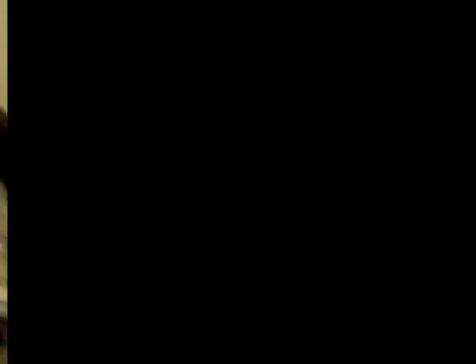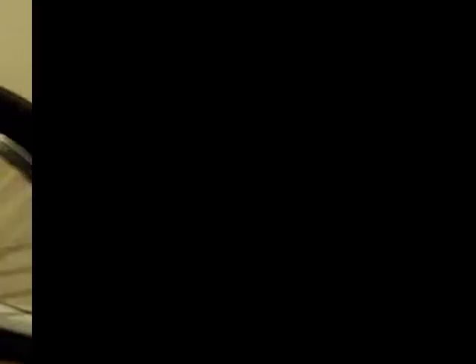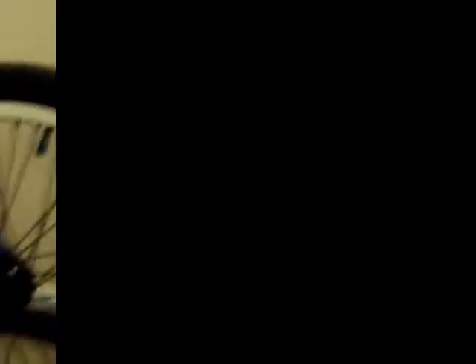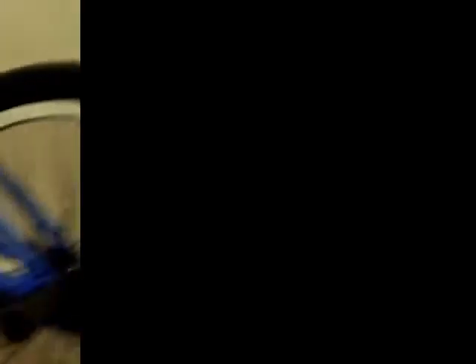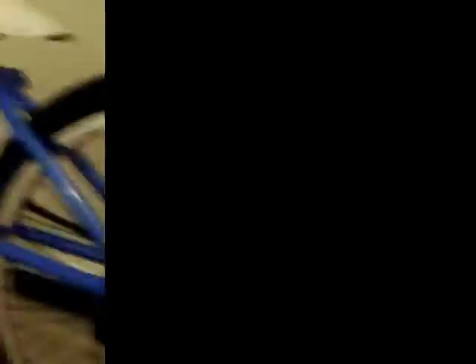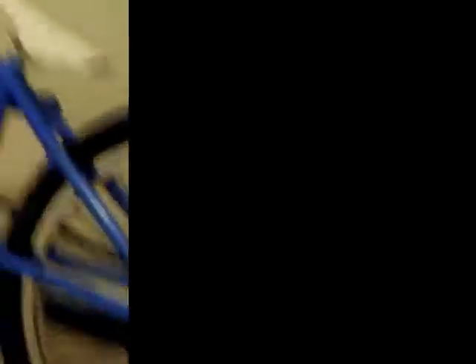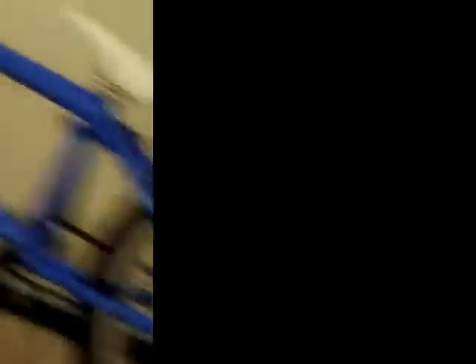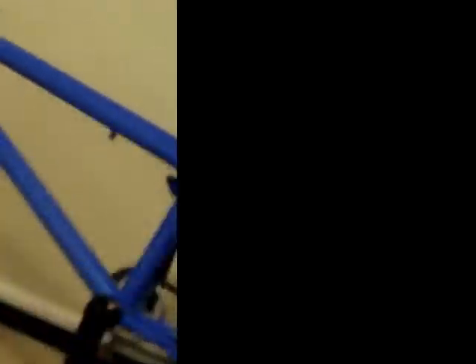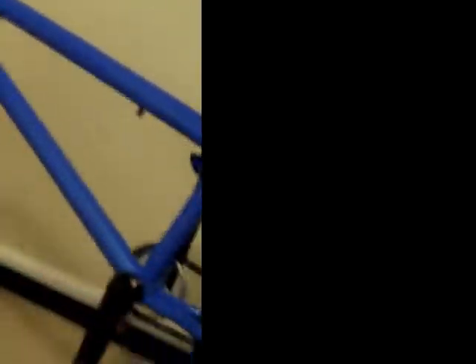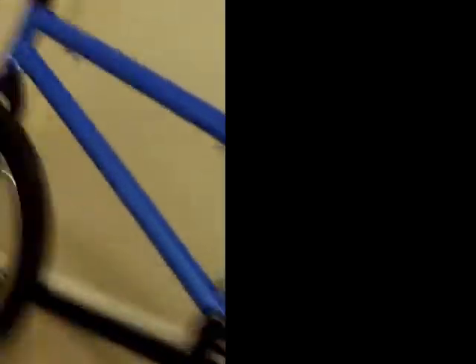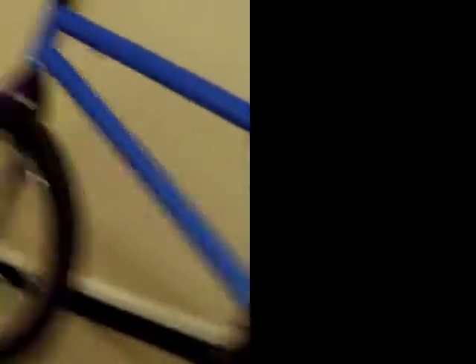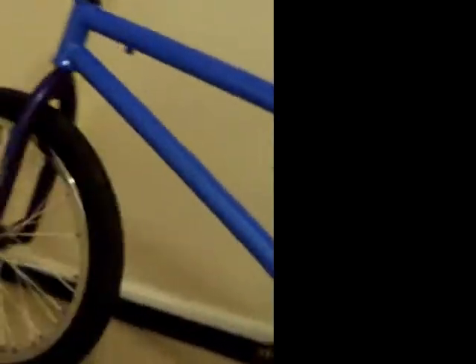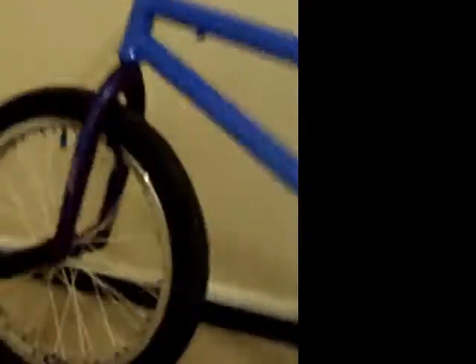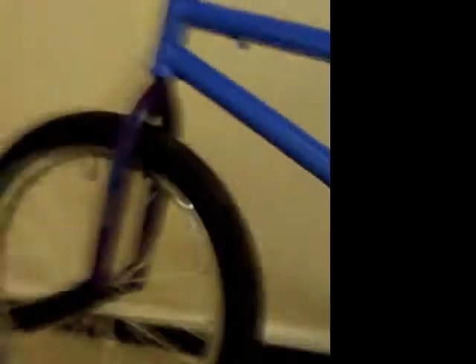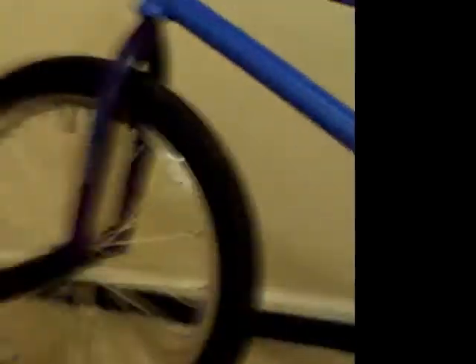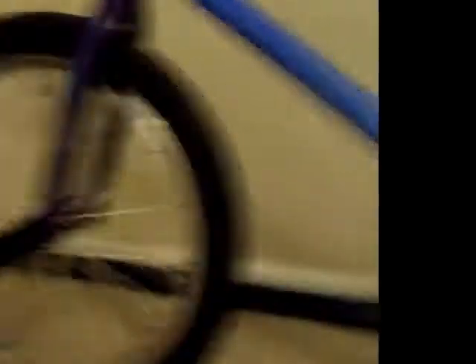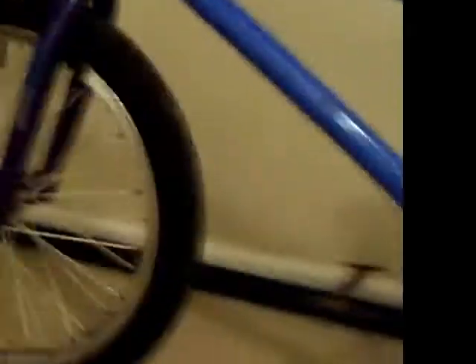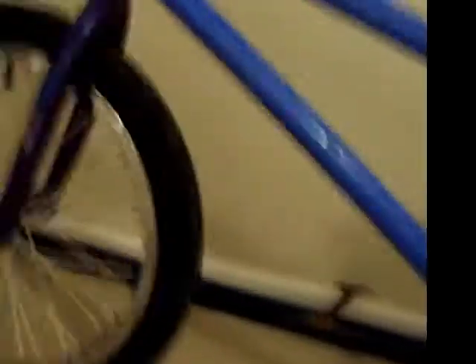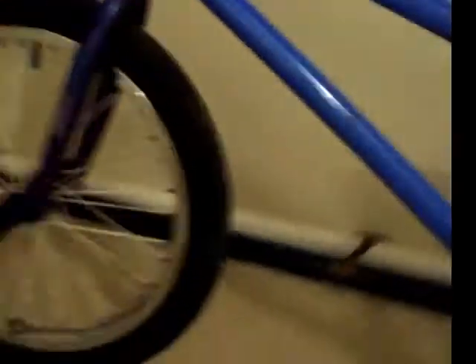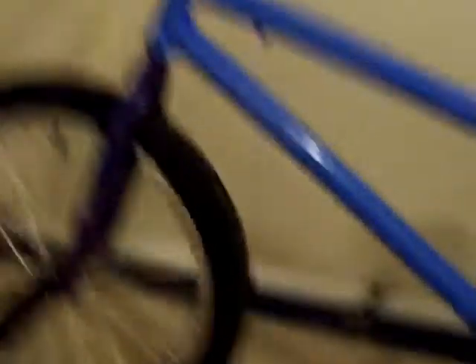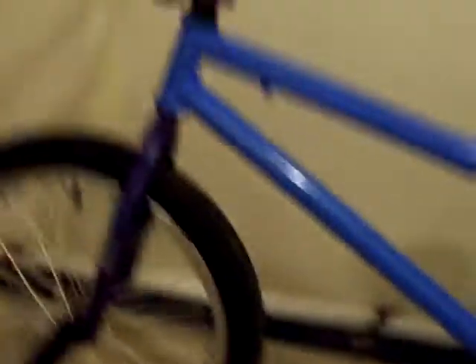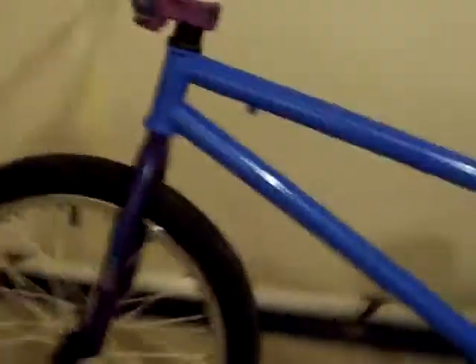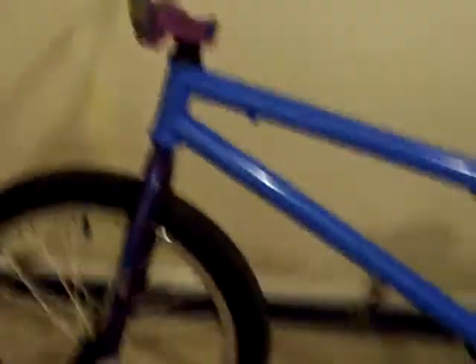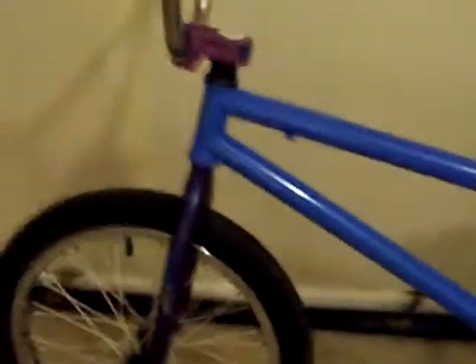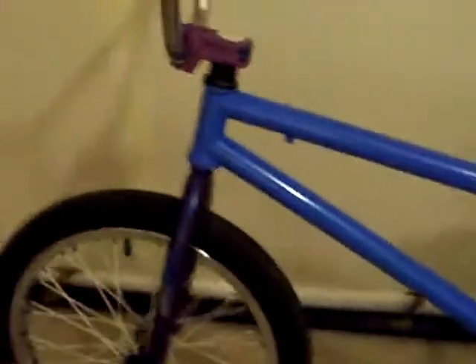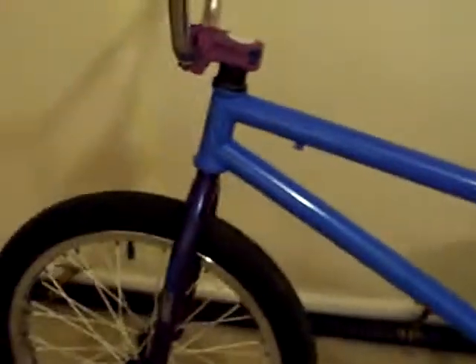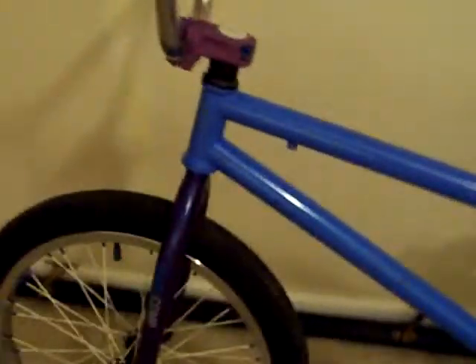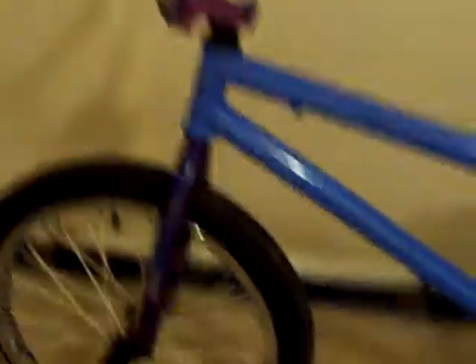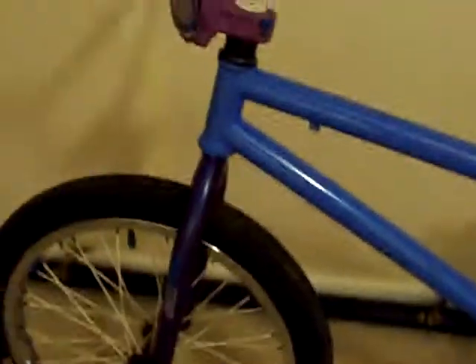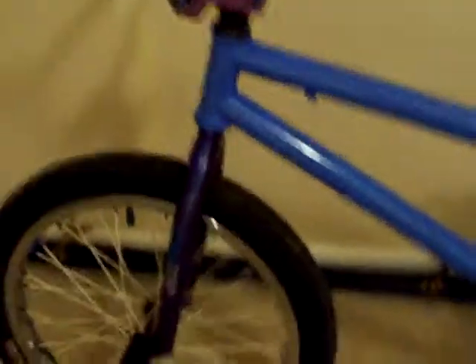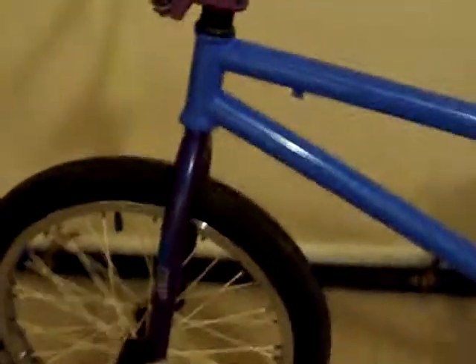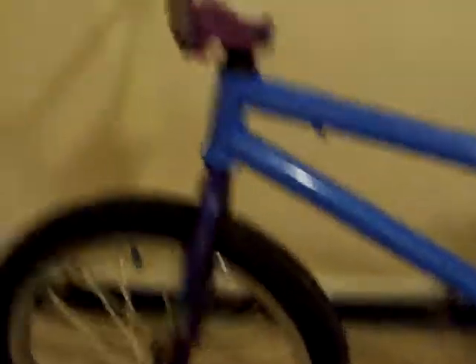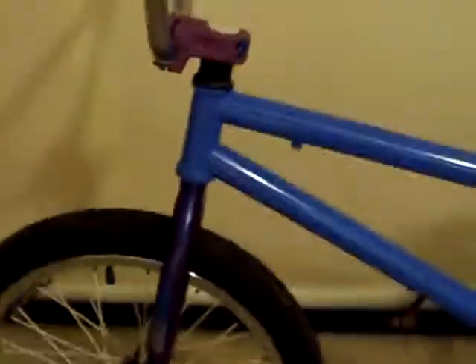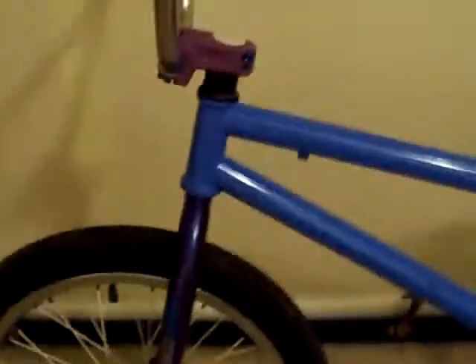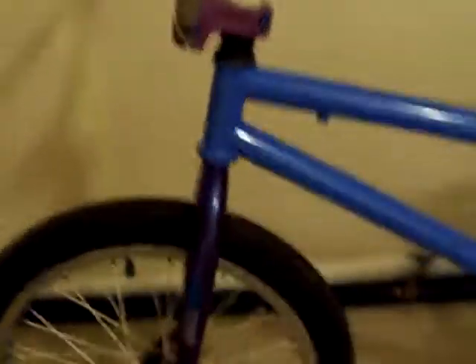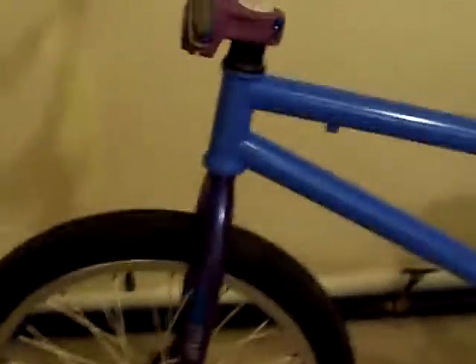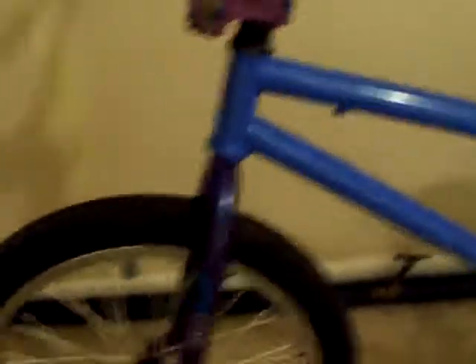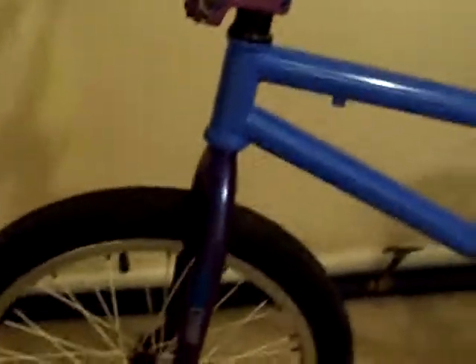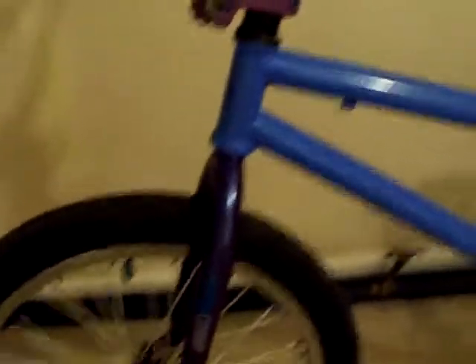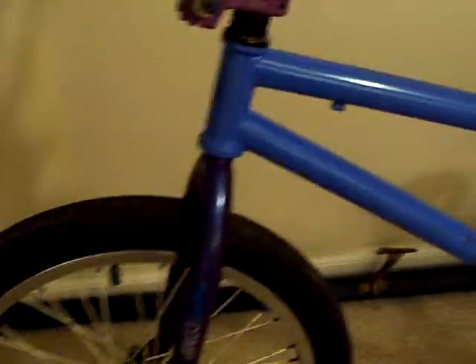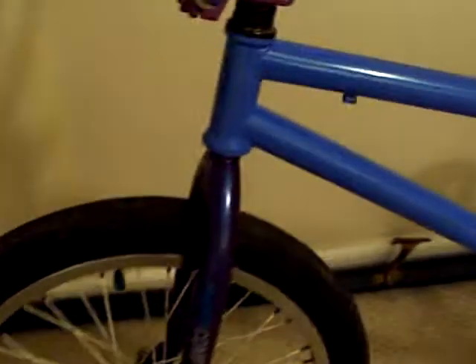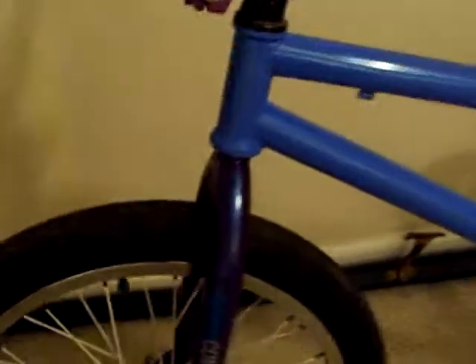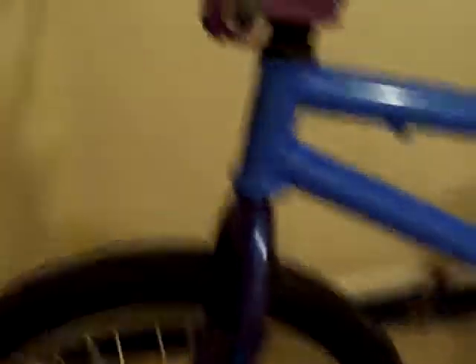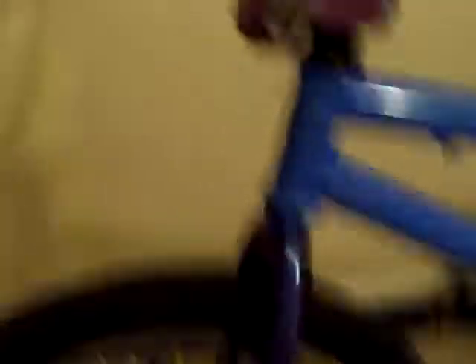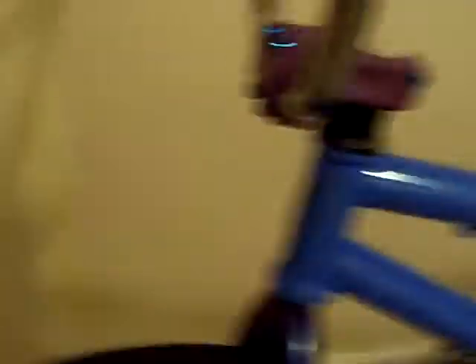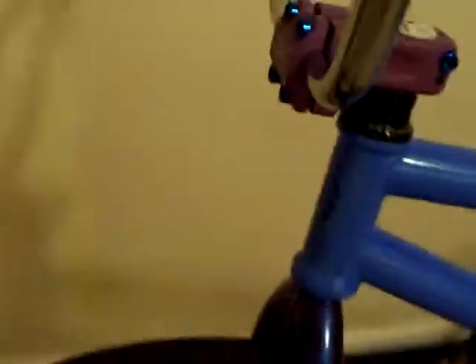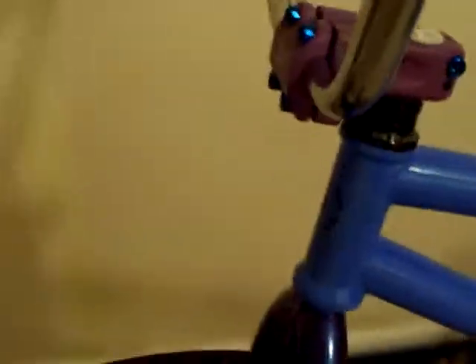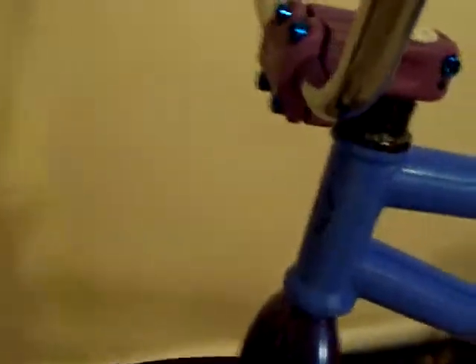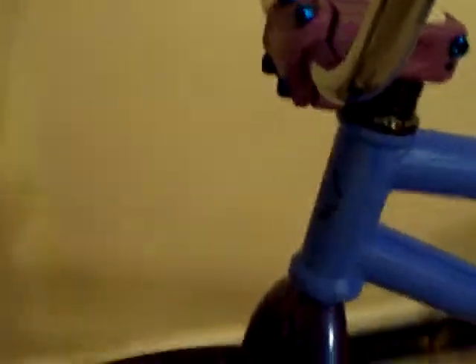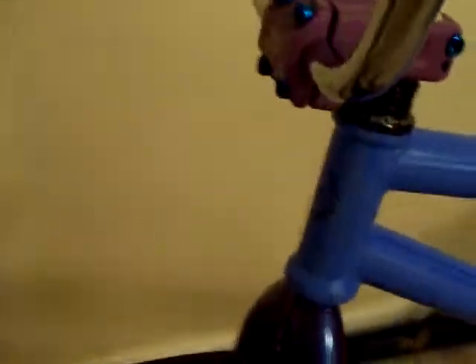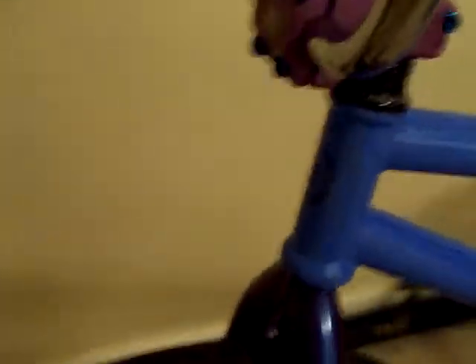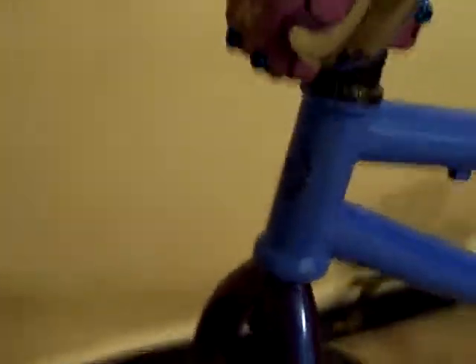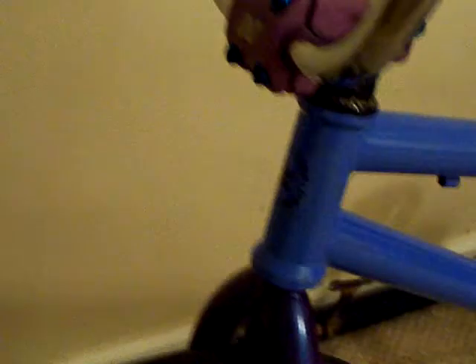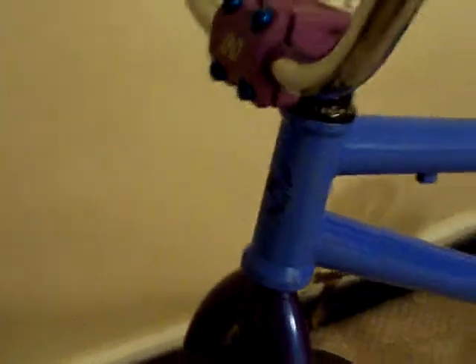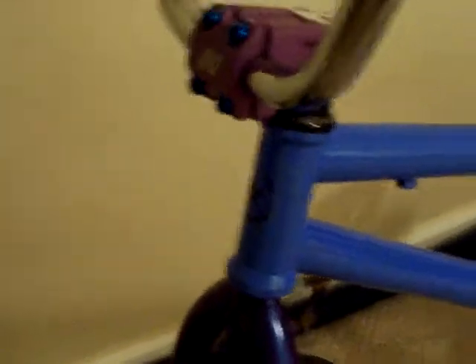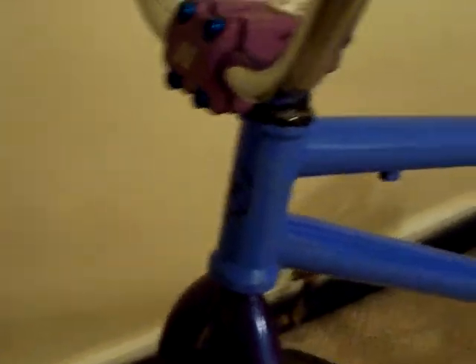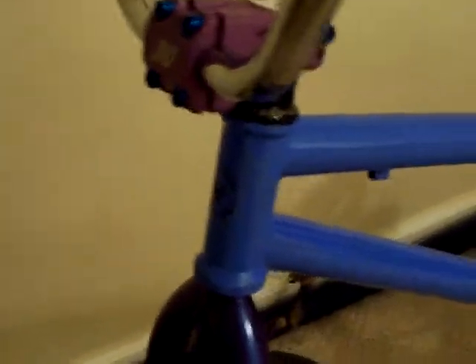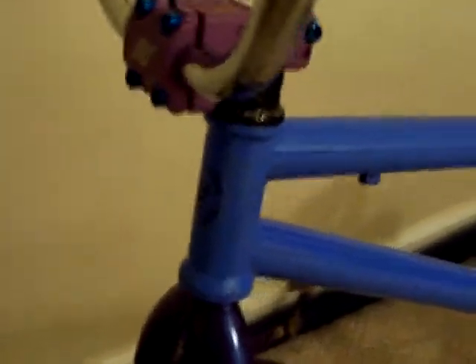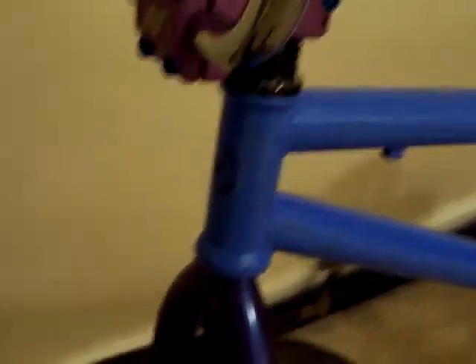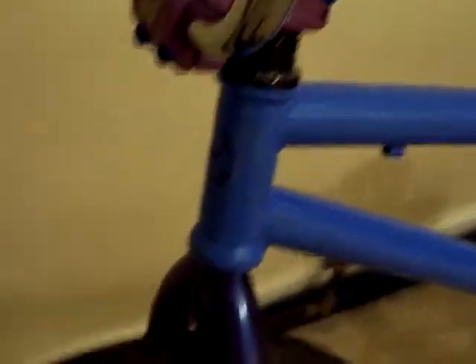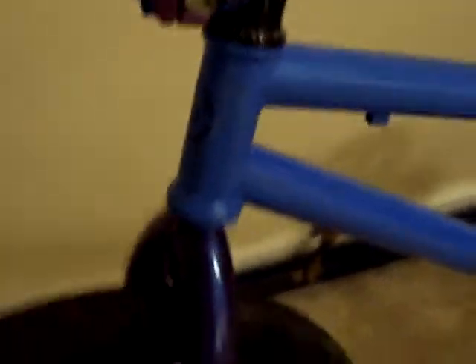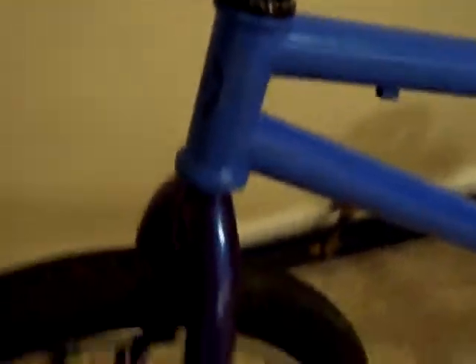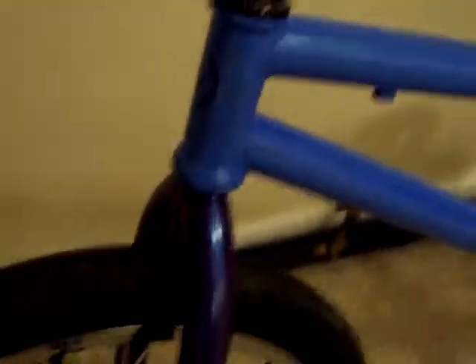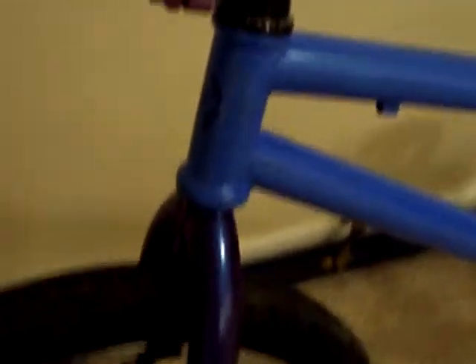Alright, what's up? I'm going to do a bike check today since it's snowing outside. I'll start off the front and go from there.